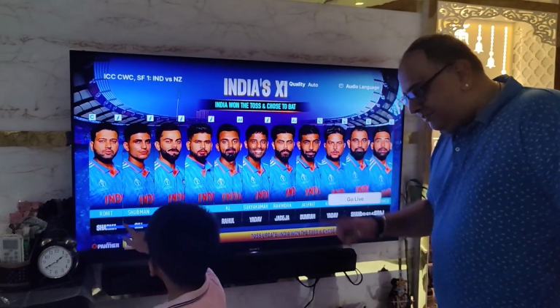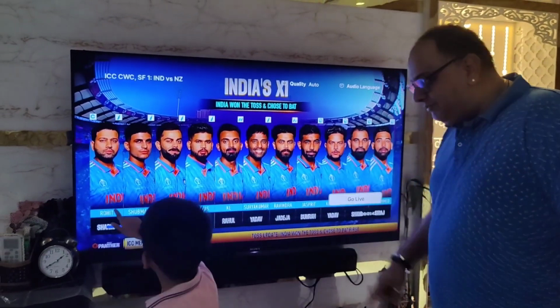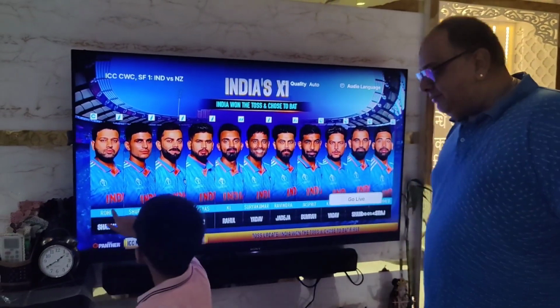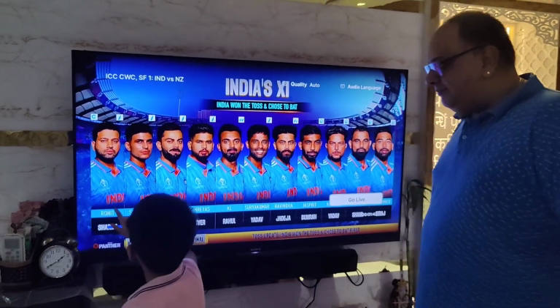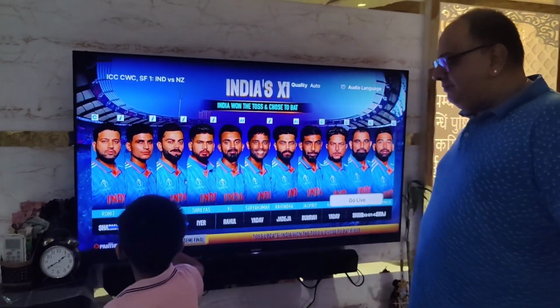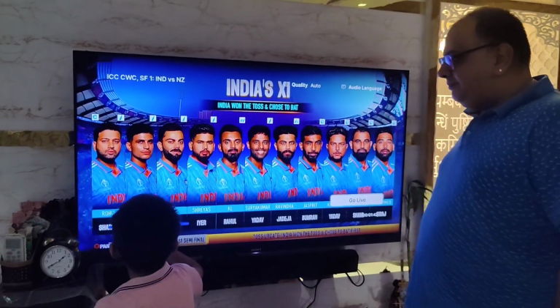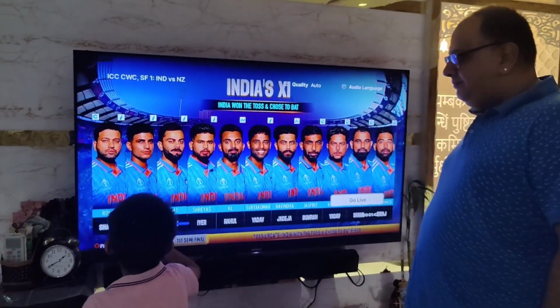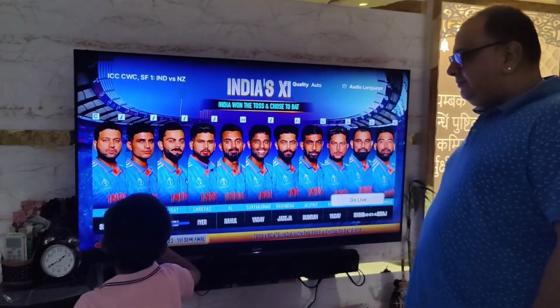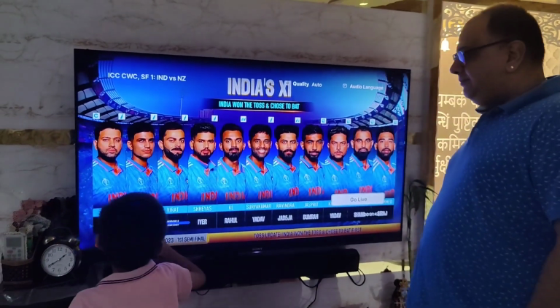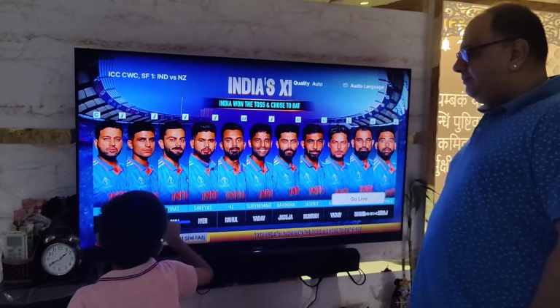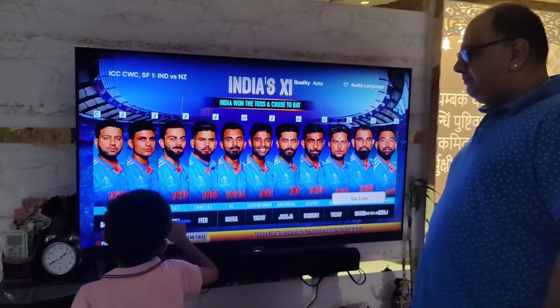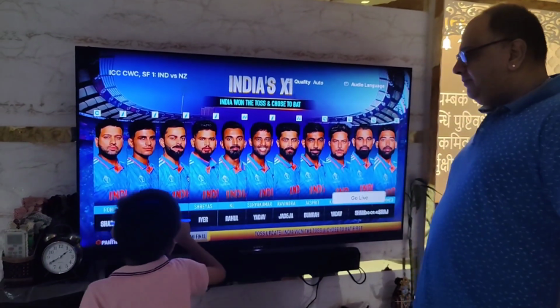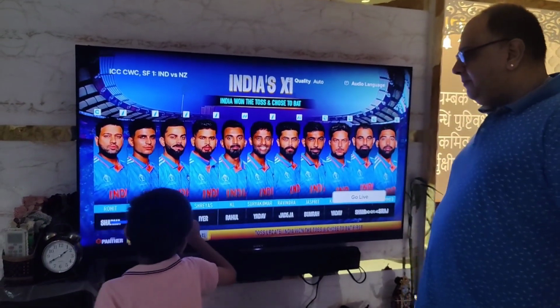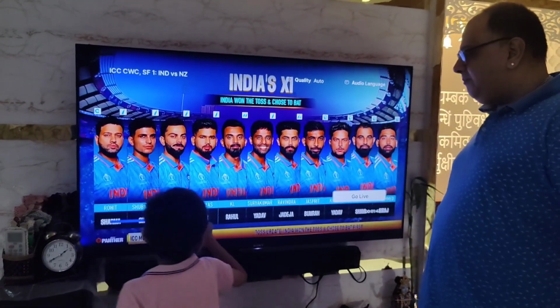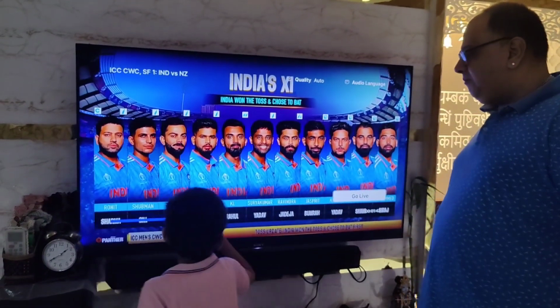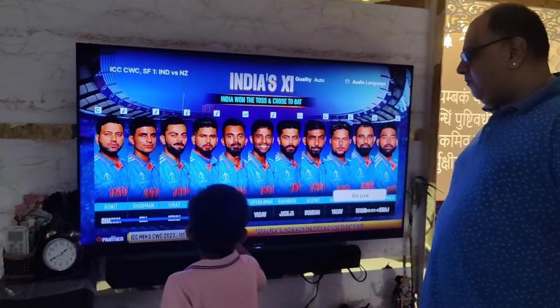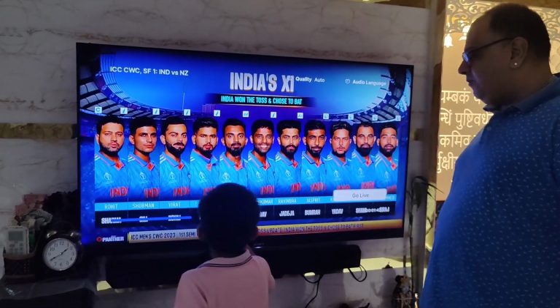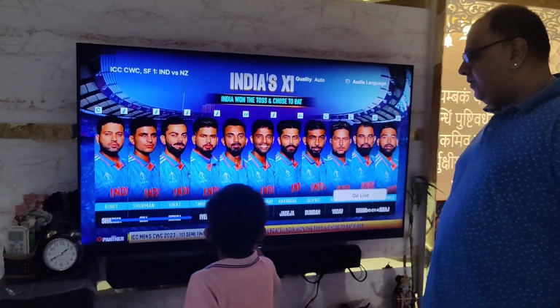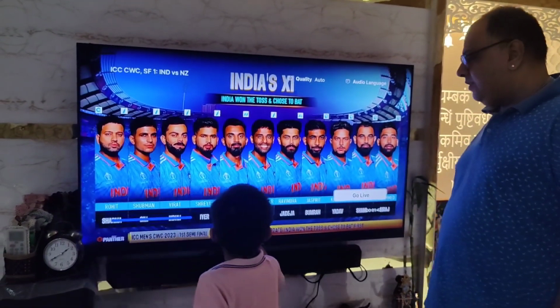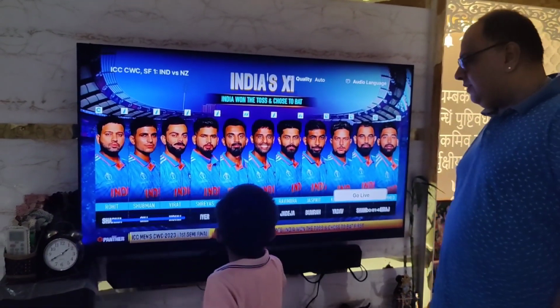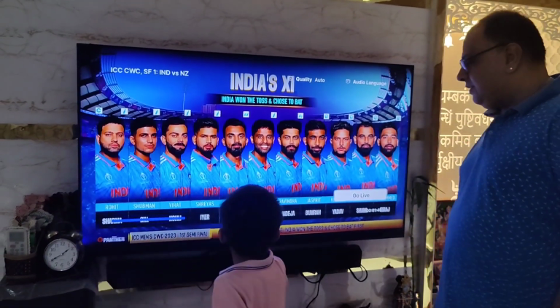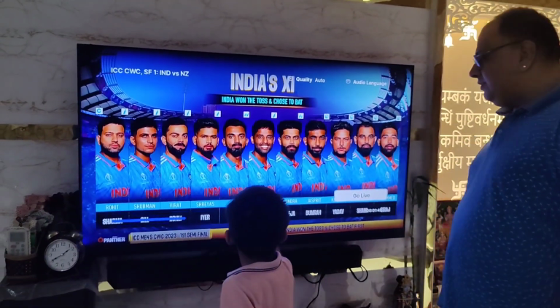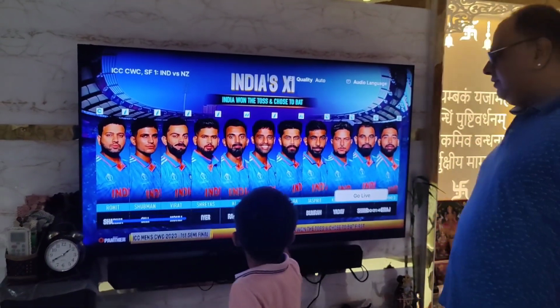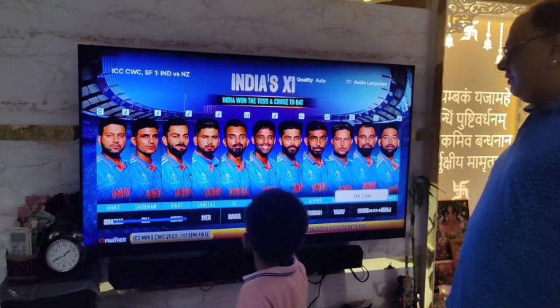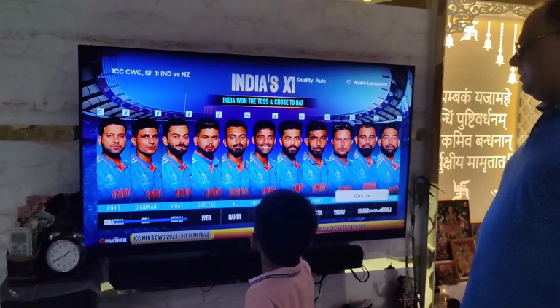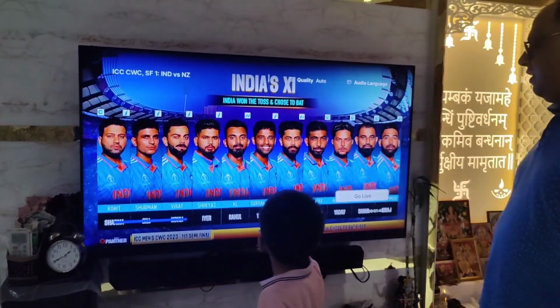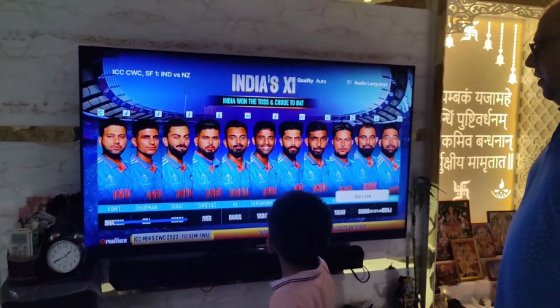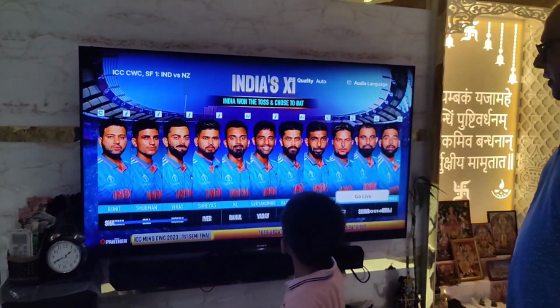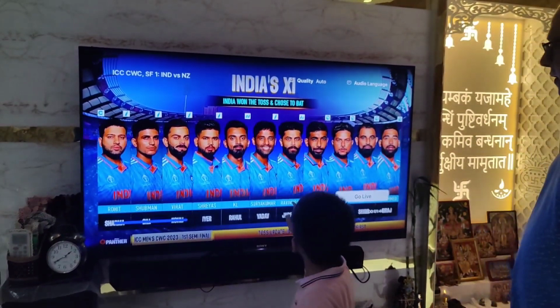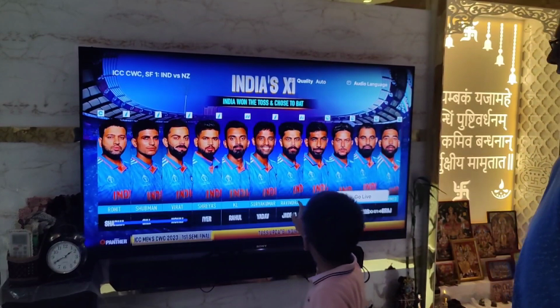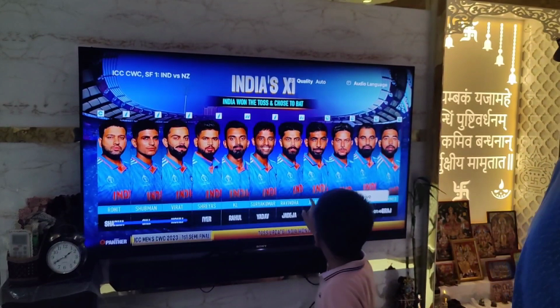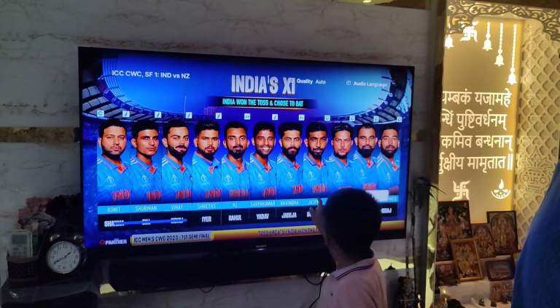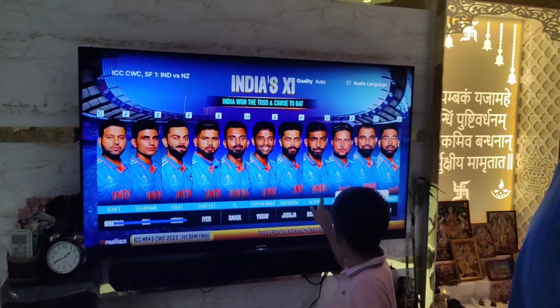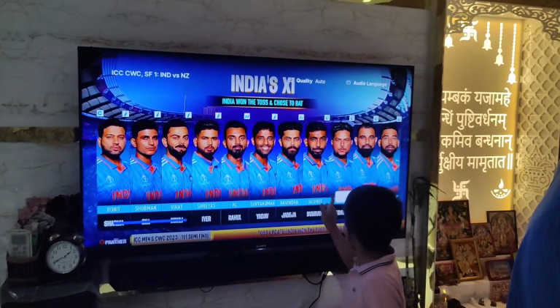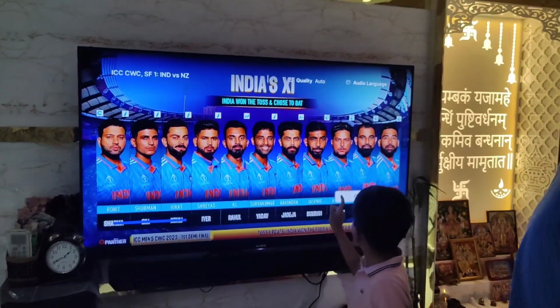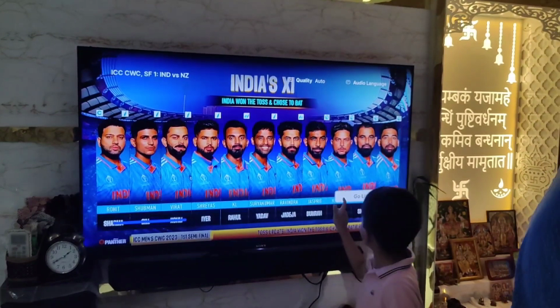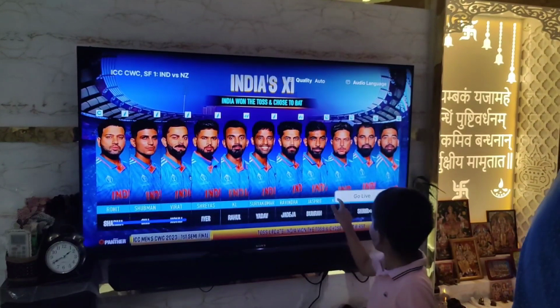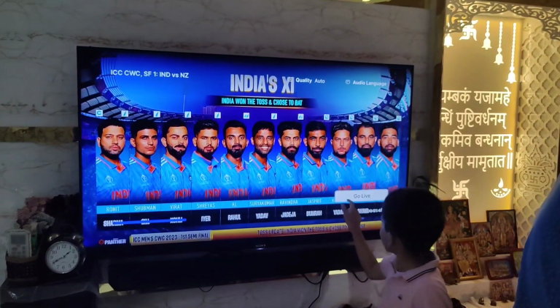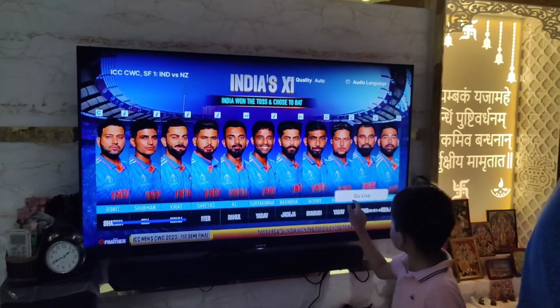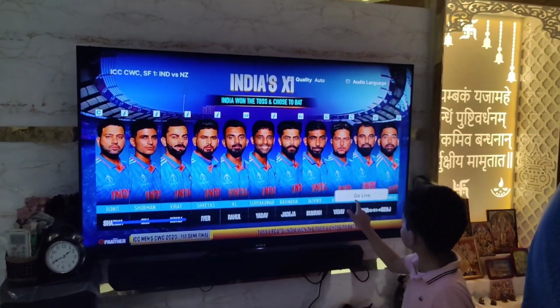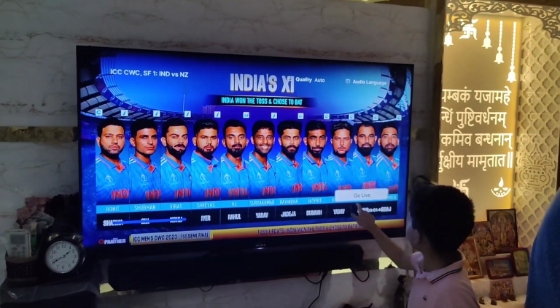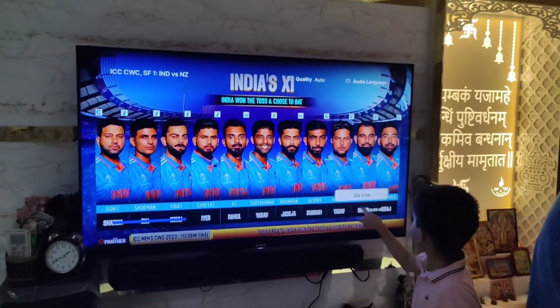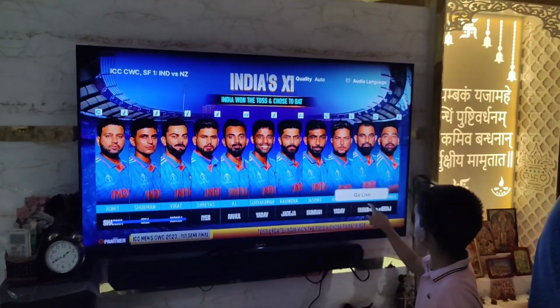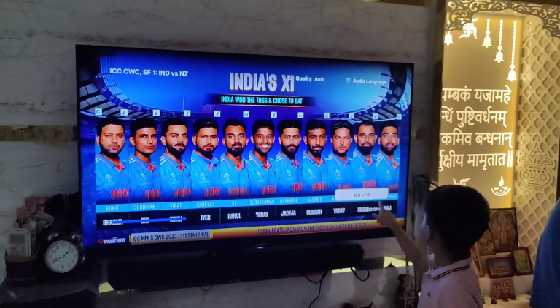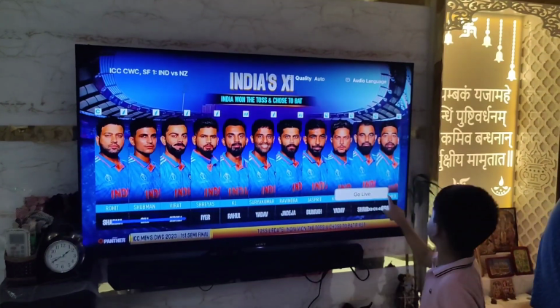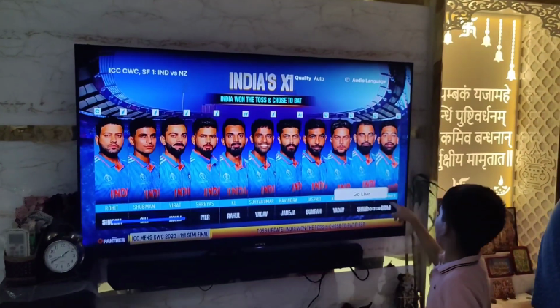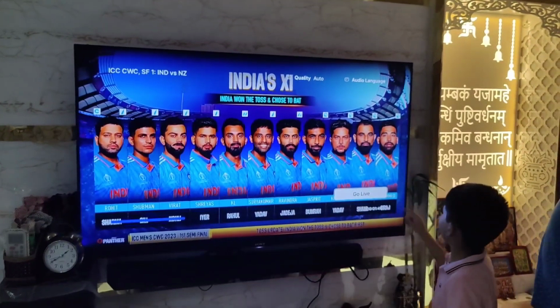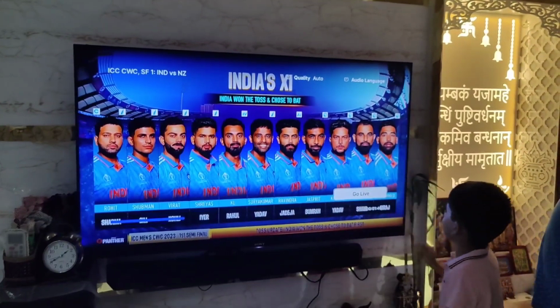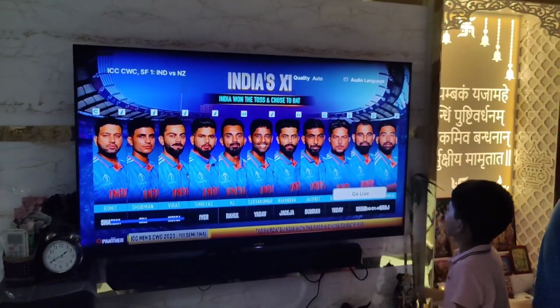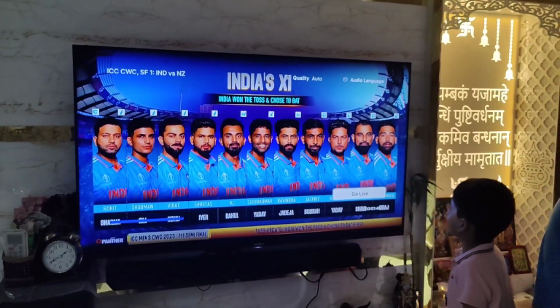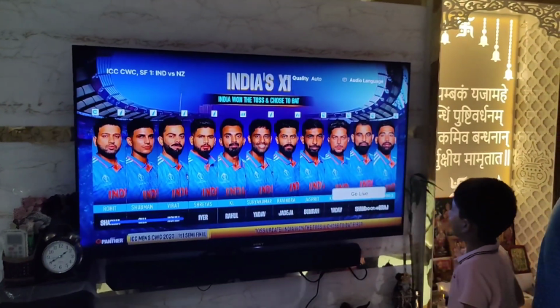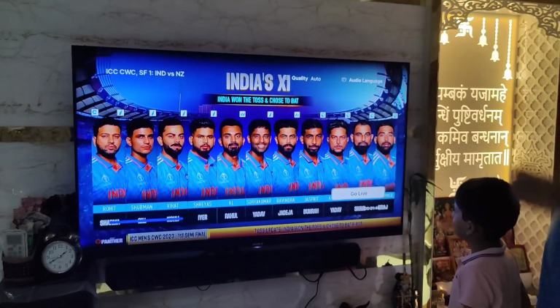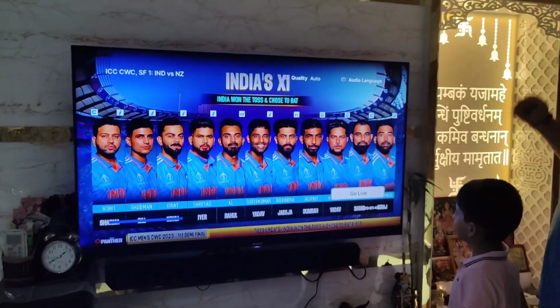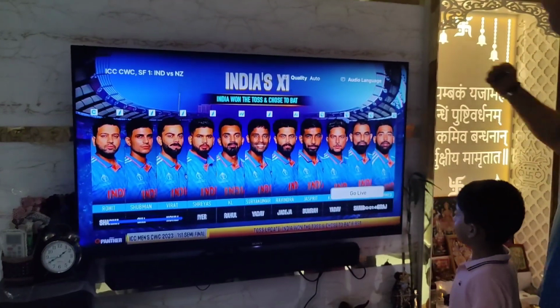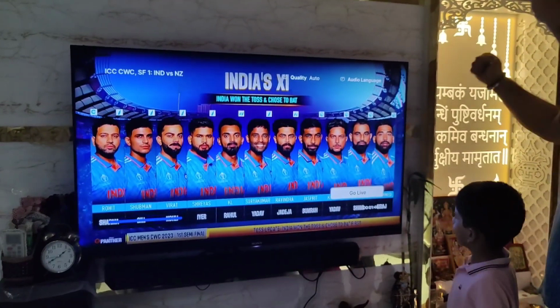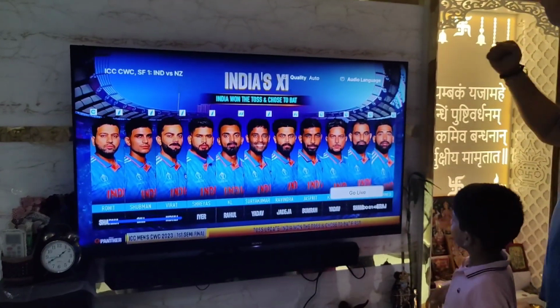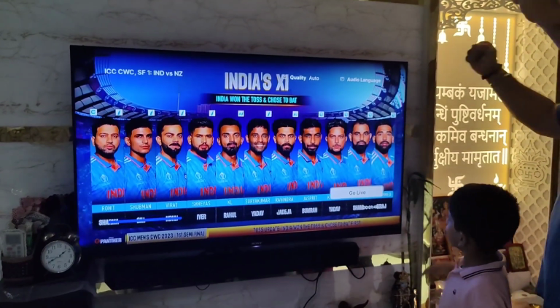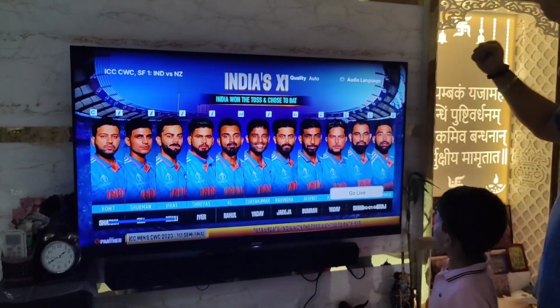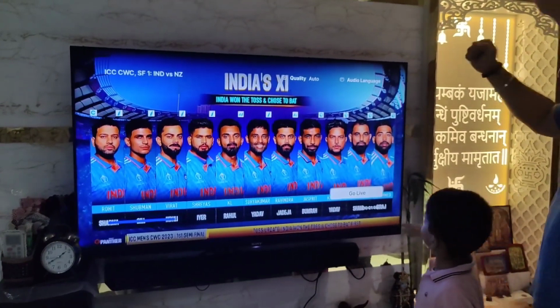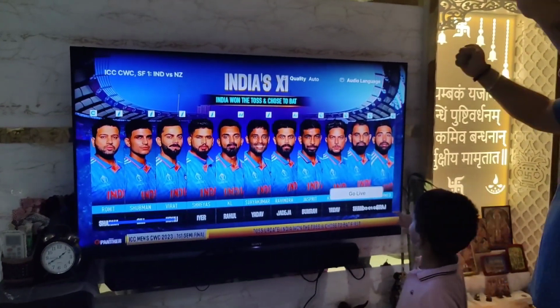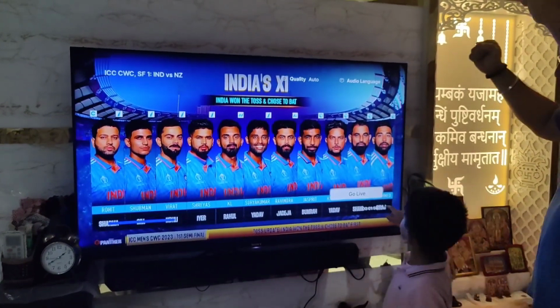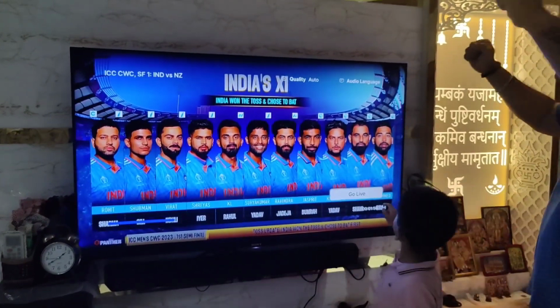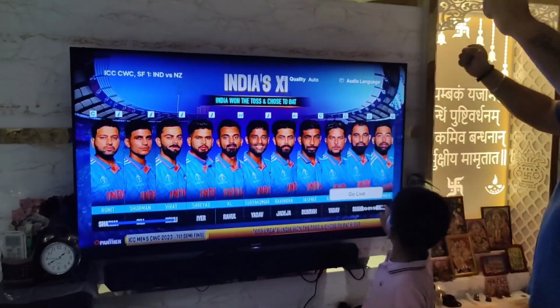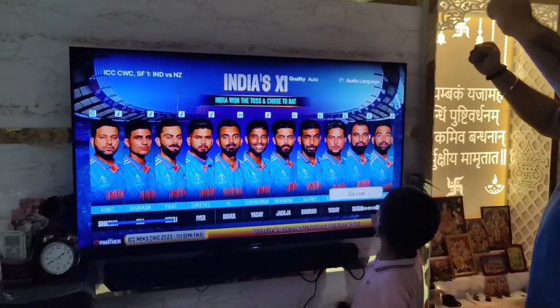Yeah! 3, 4, 5, 6, 7, 8, 9, 11. Yeah! Man in blue.